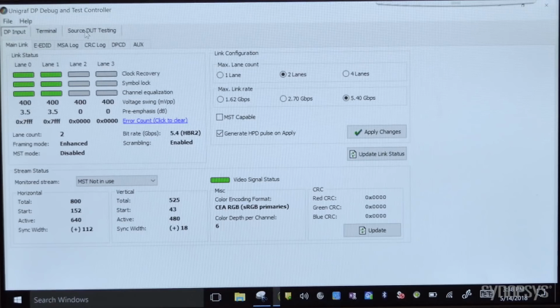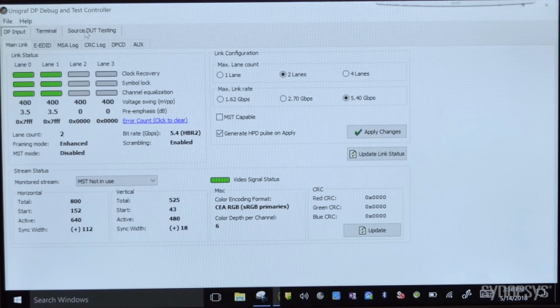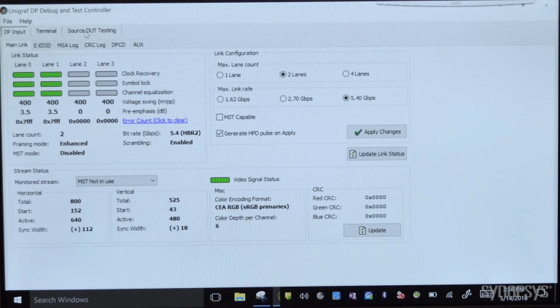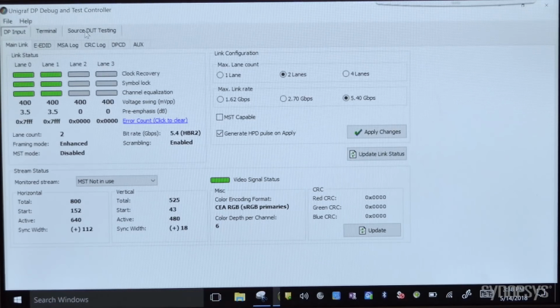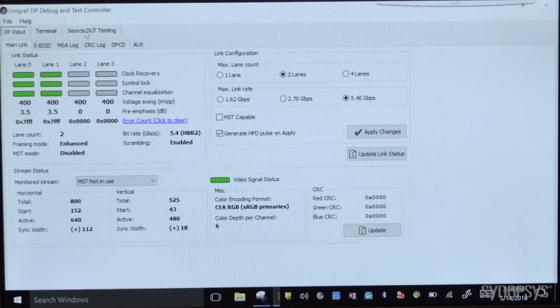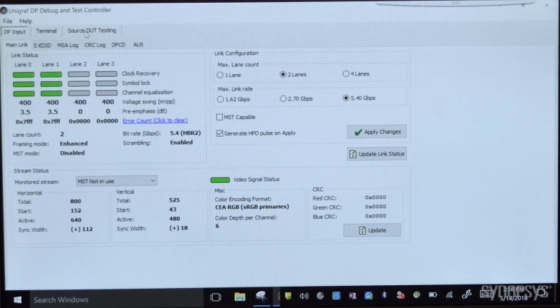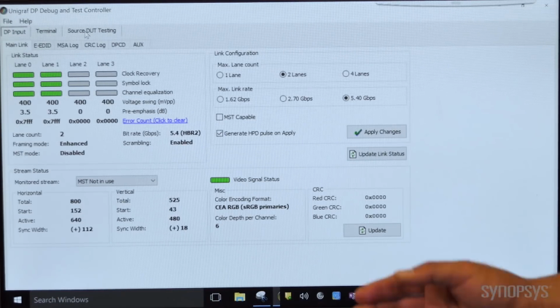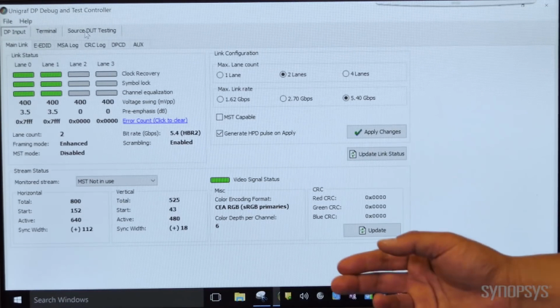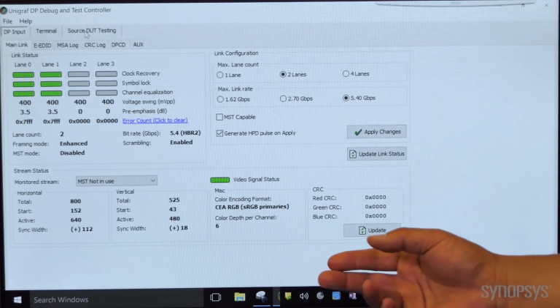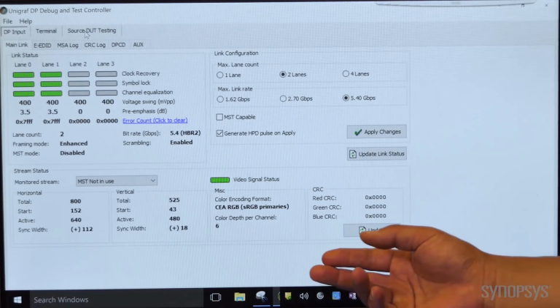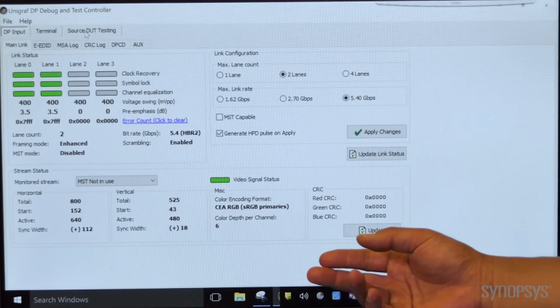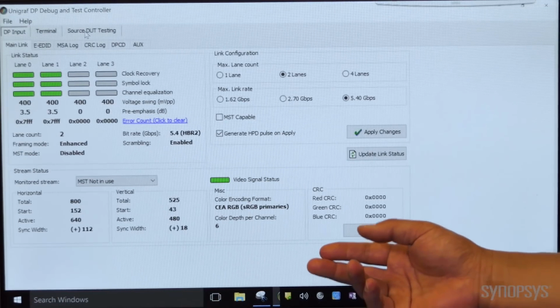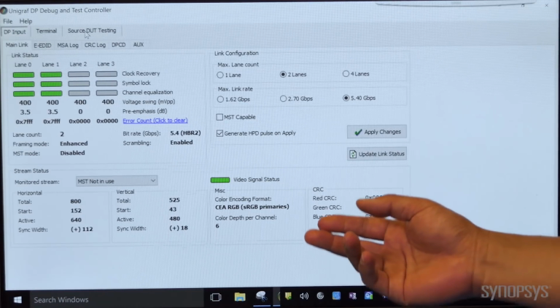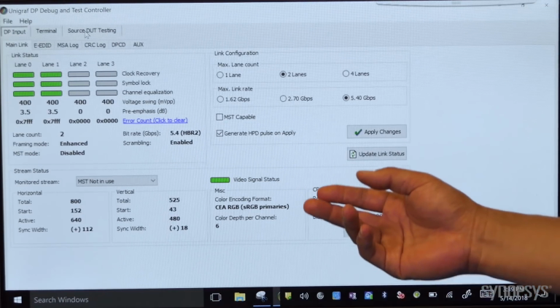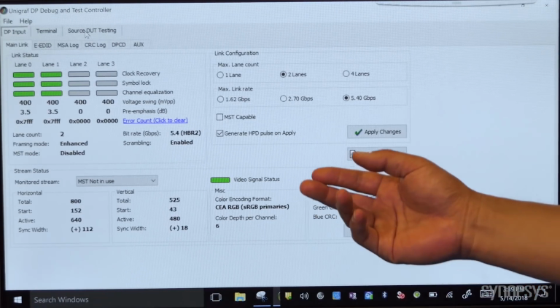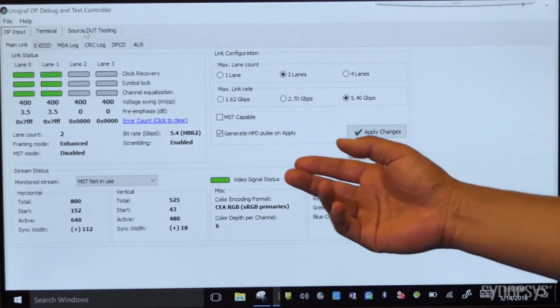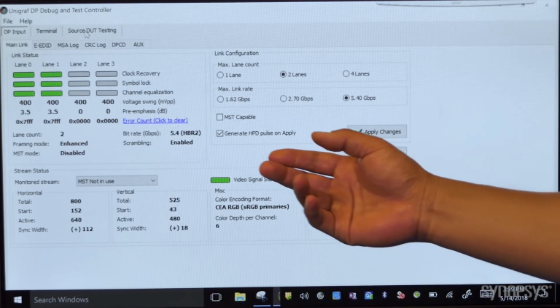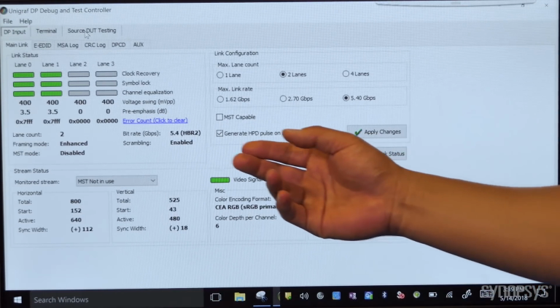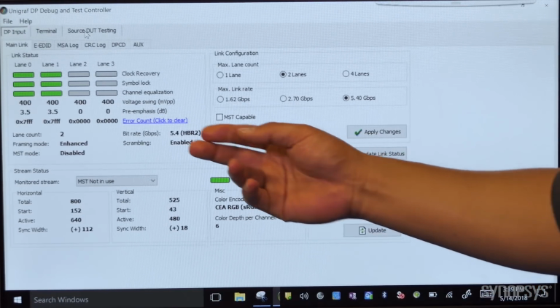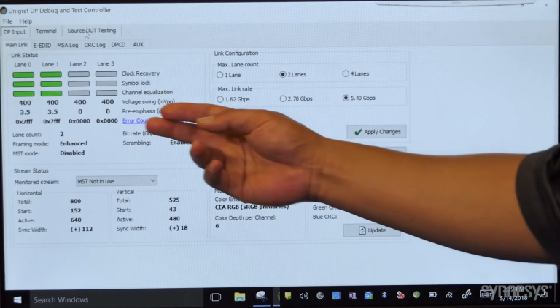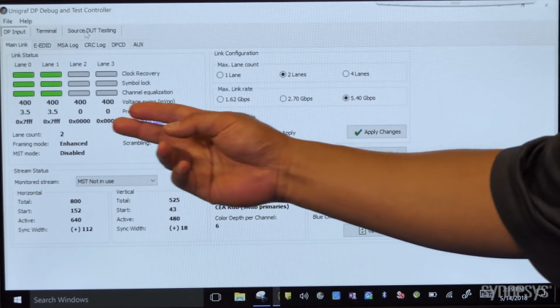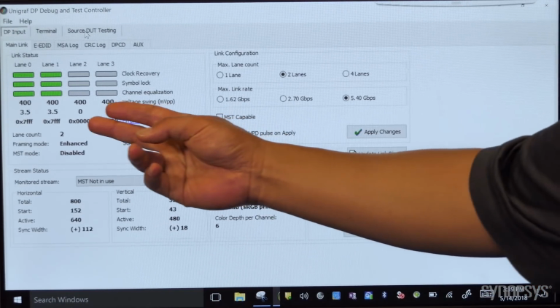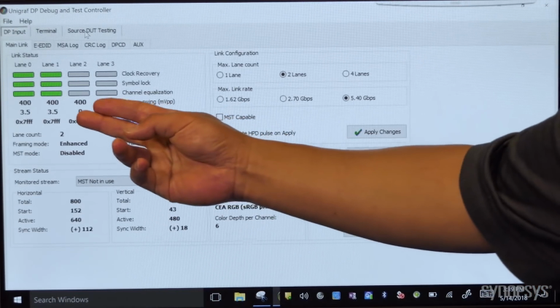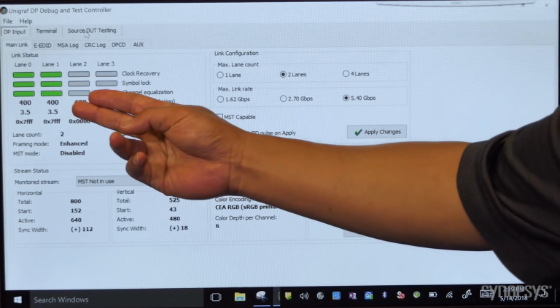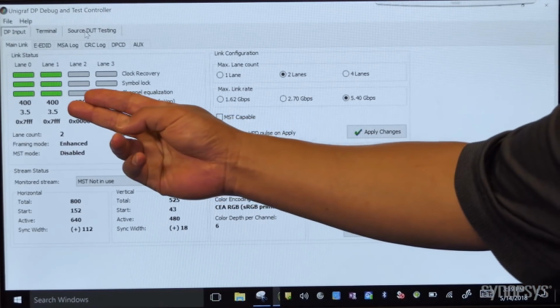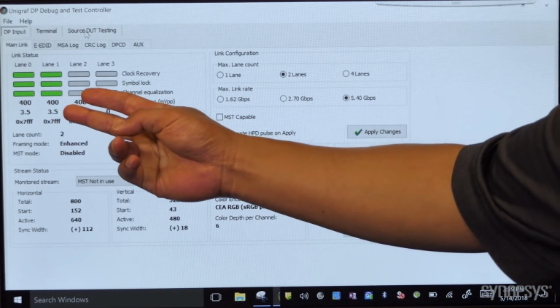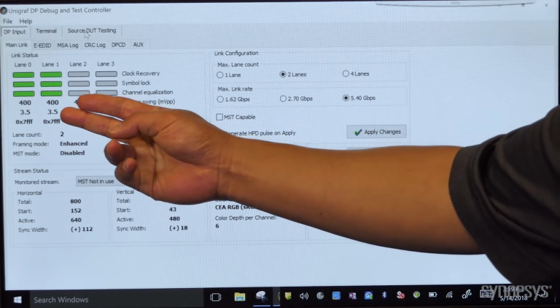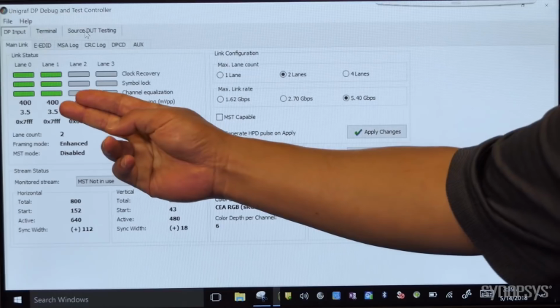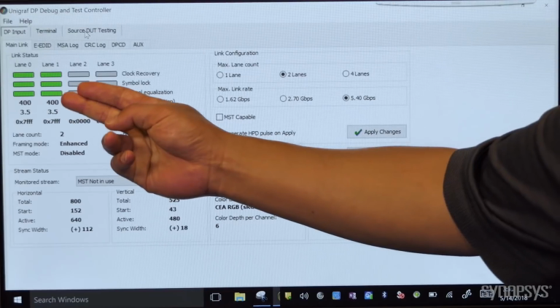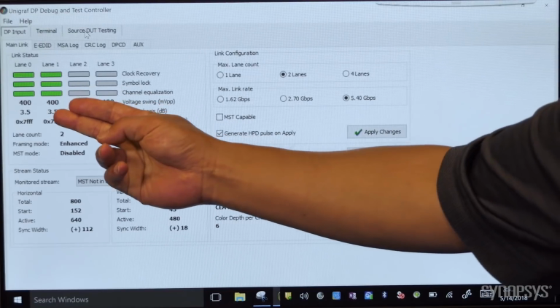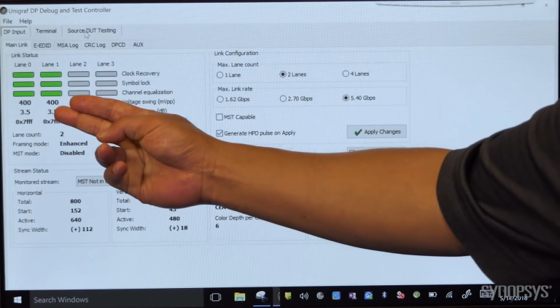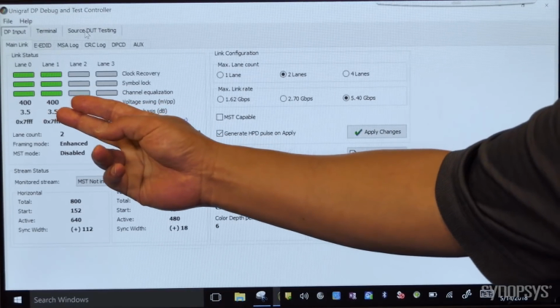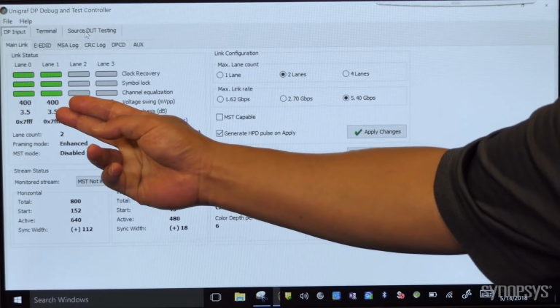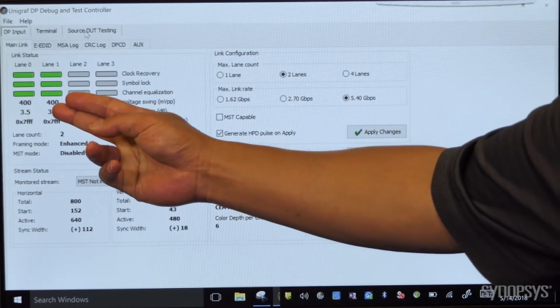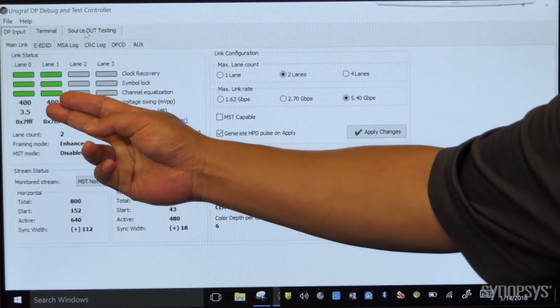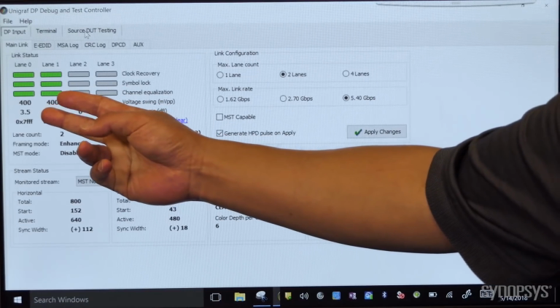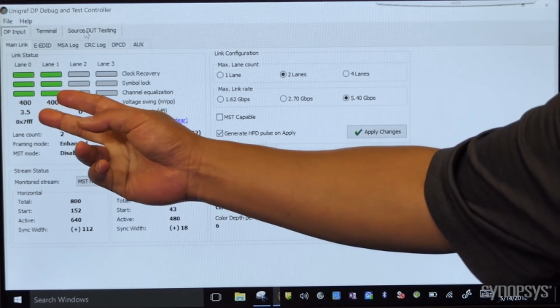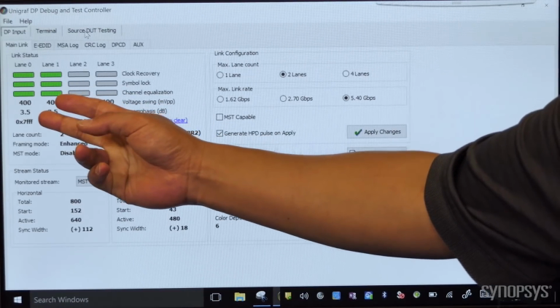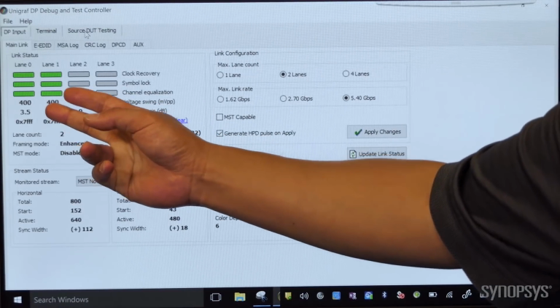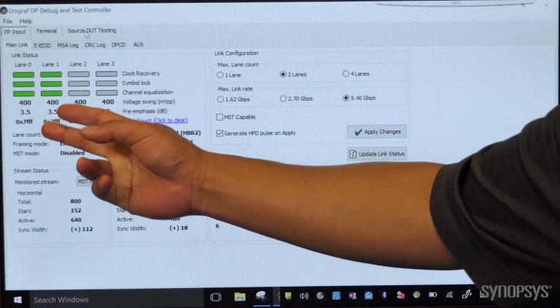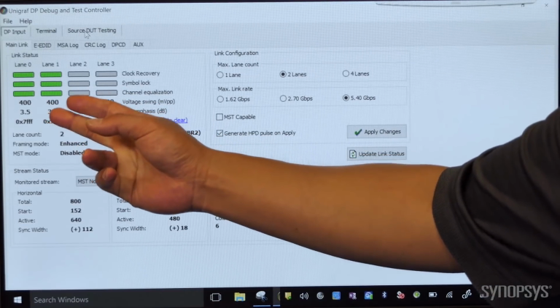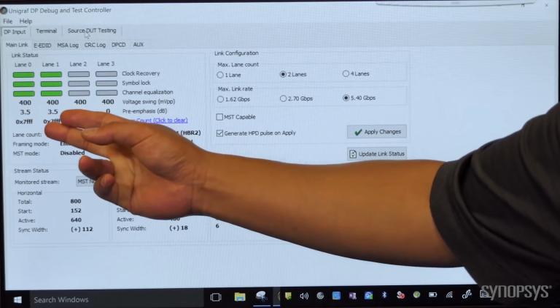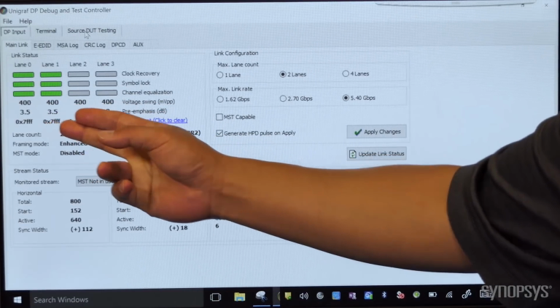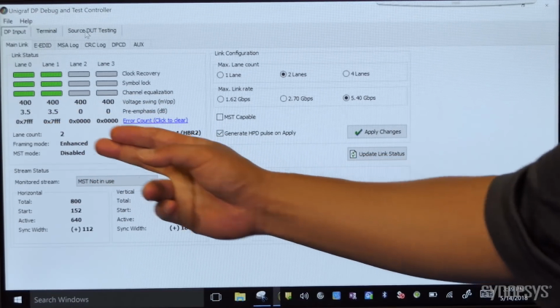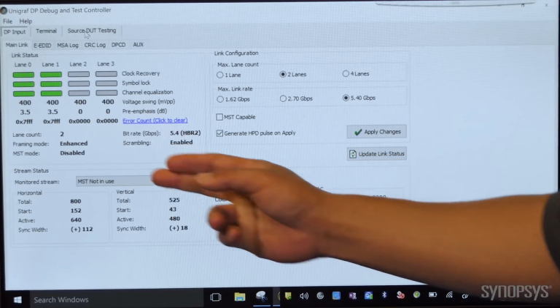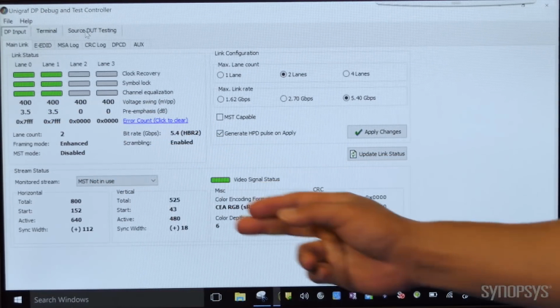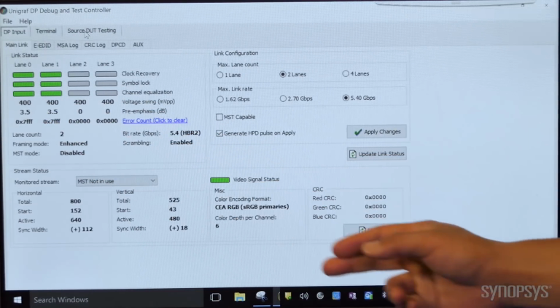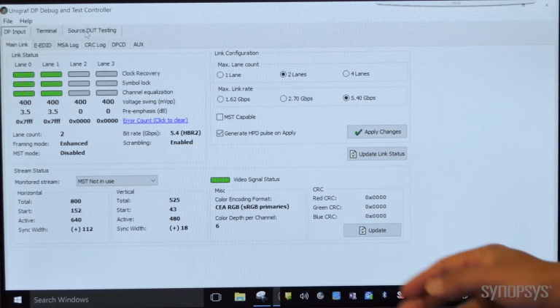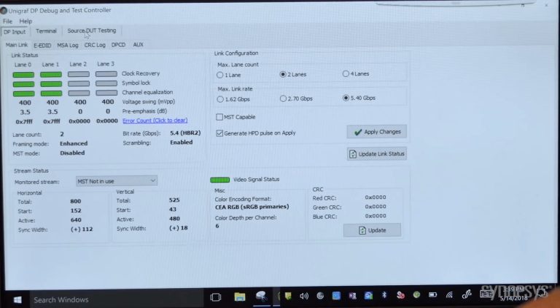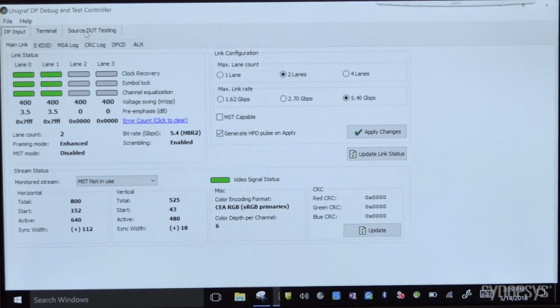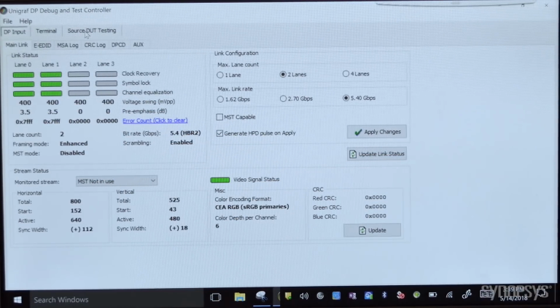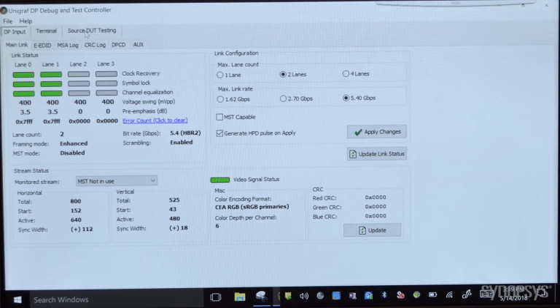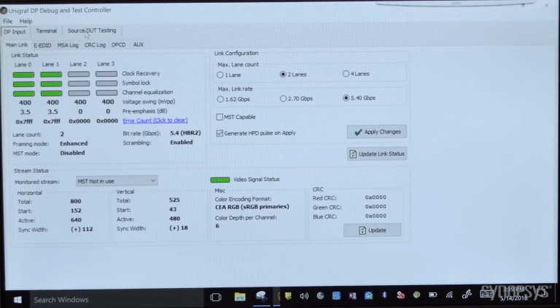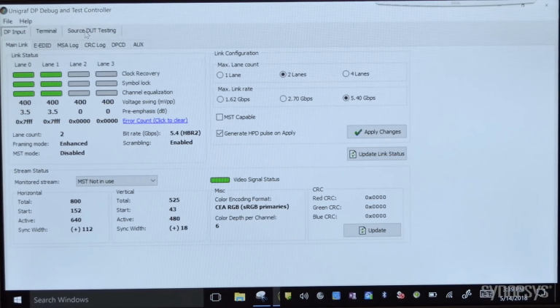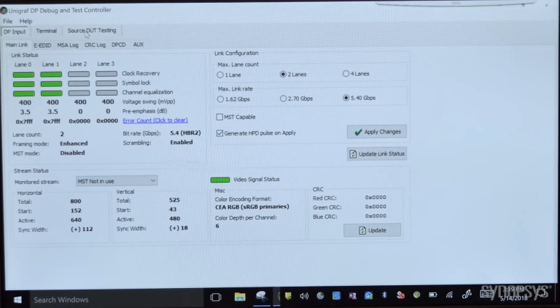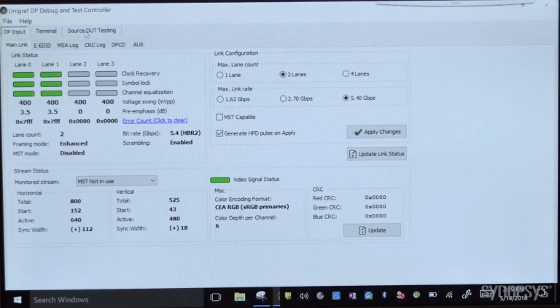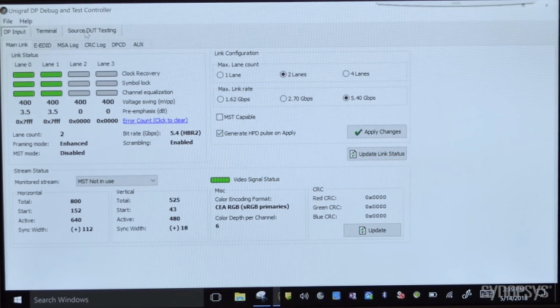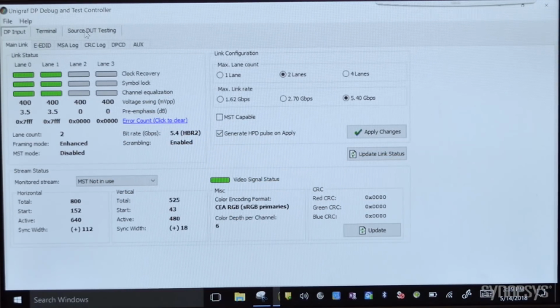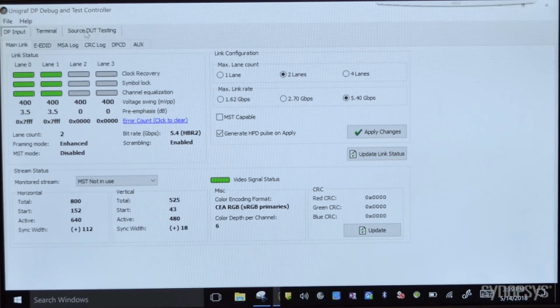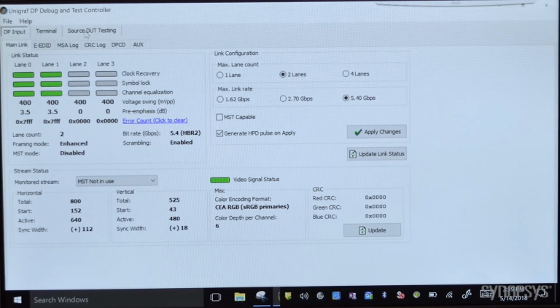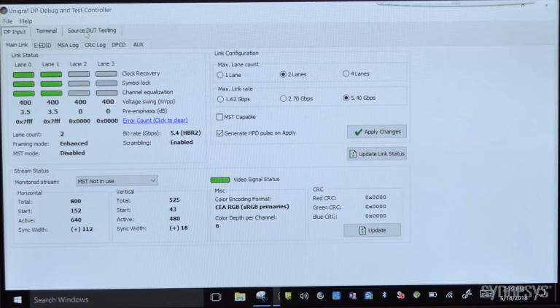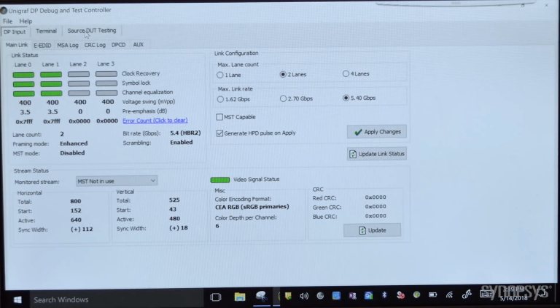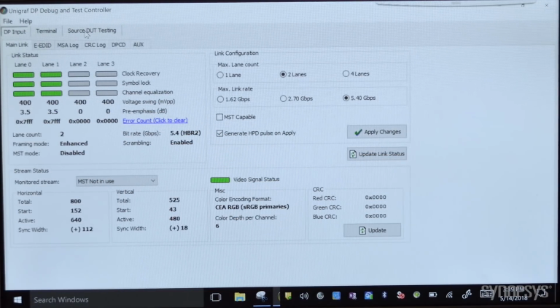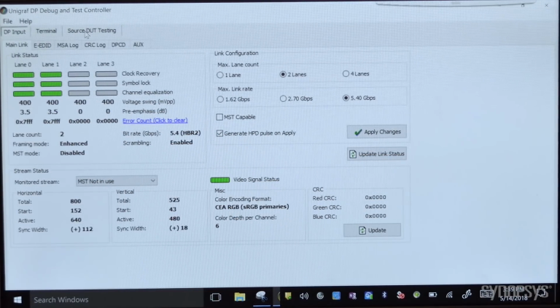Here we see that the link has been trained and we have two active links — lane 0 and lane 1. We're running two active lanes.